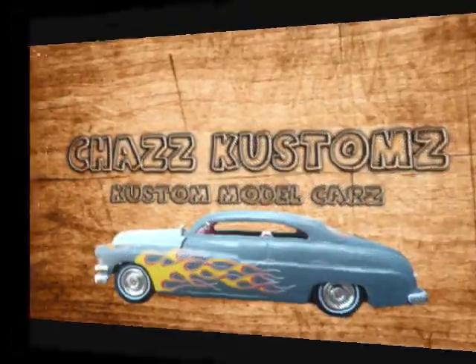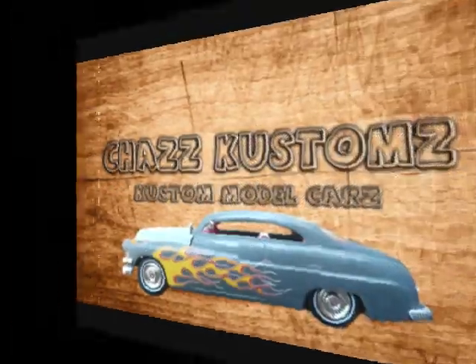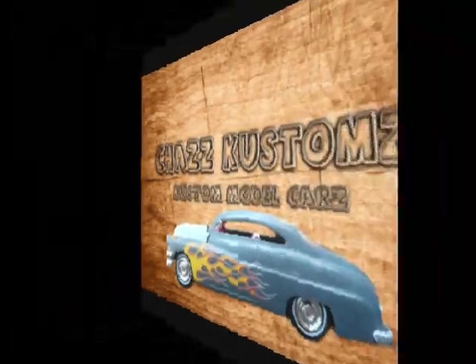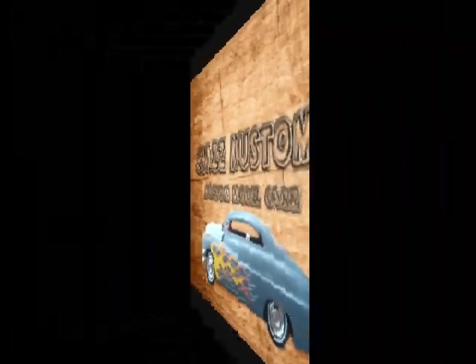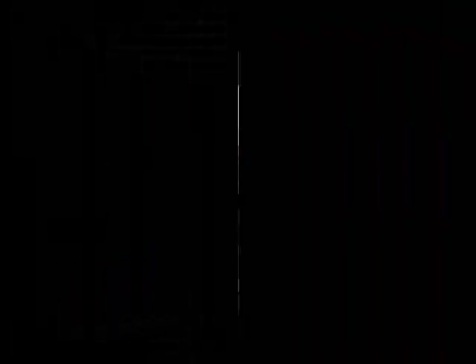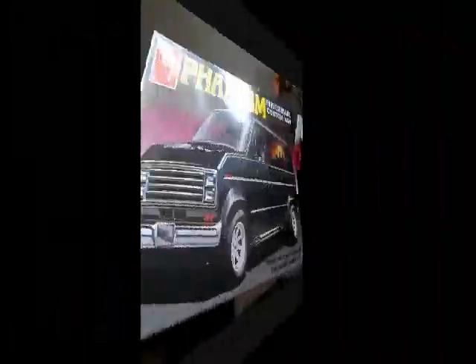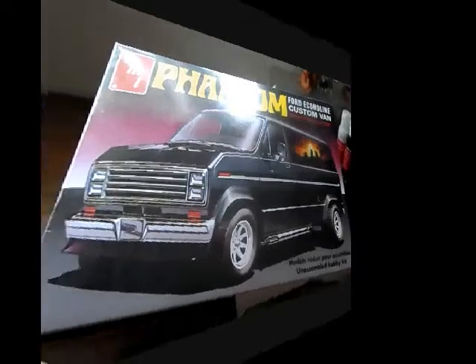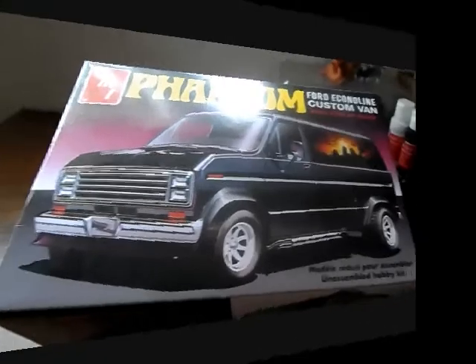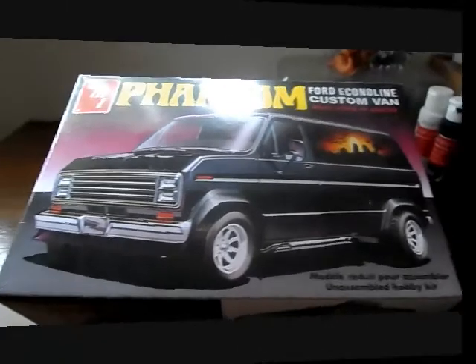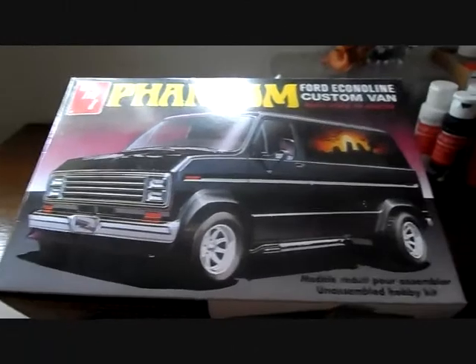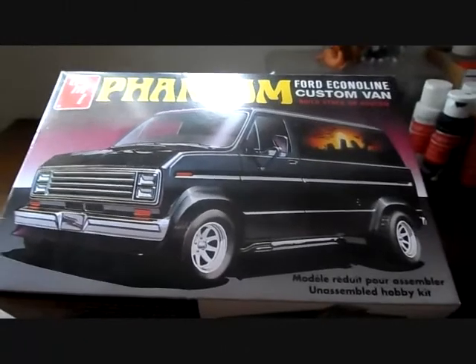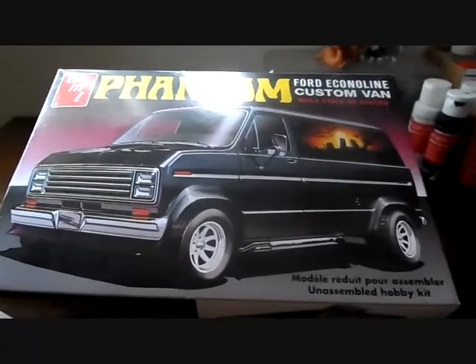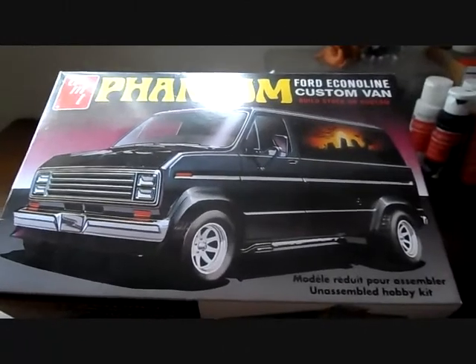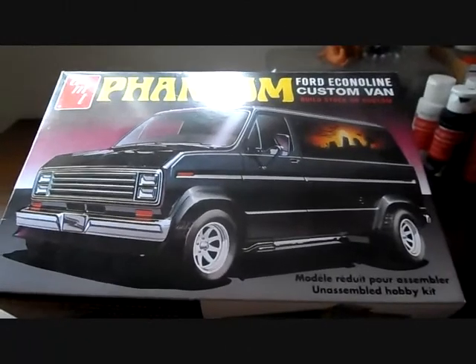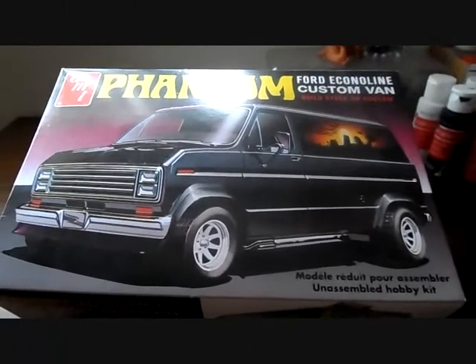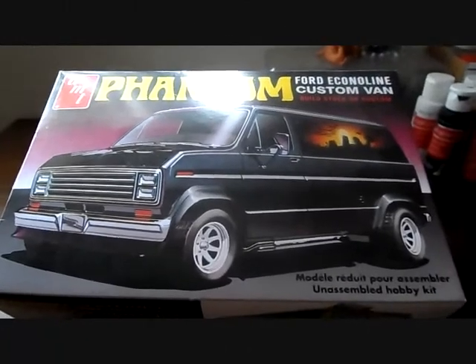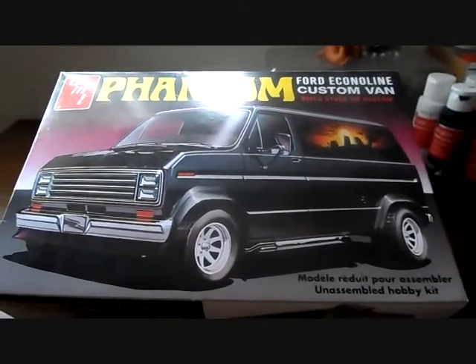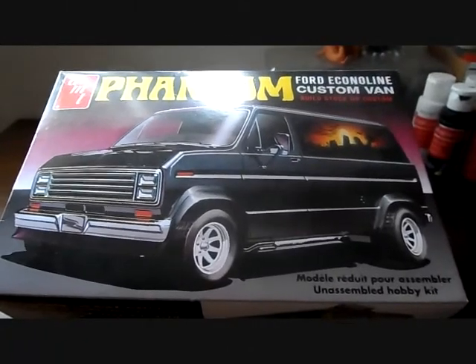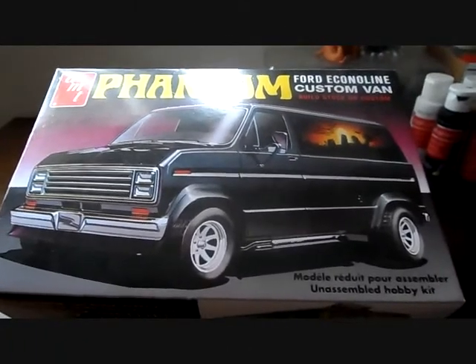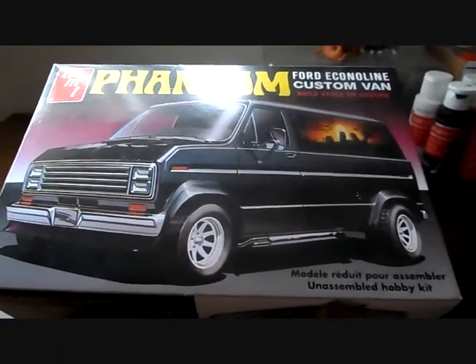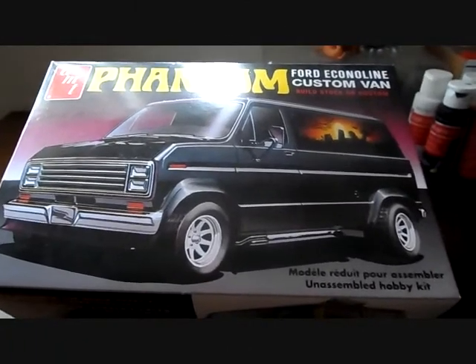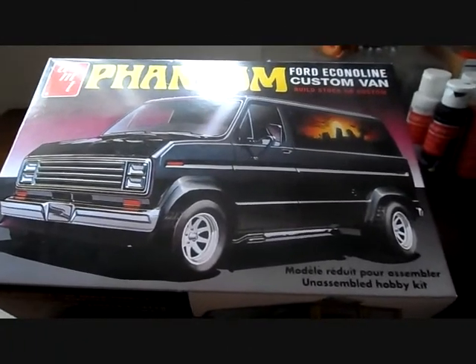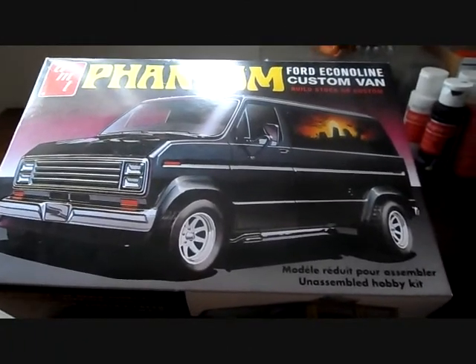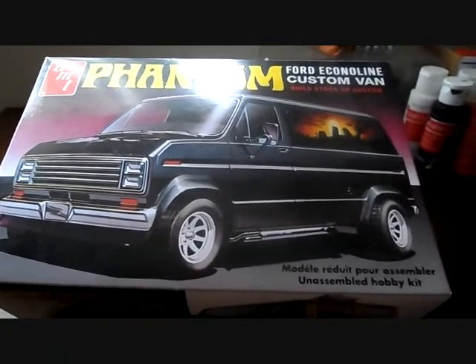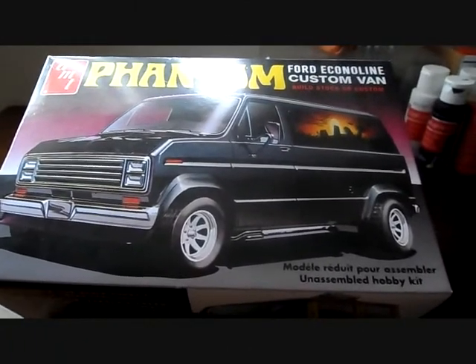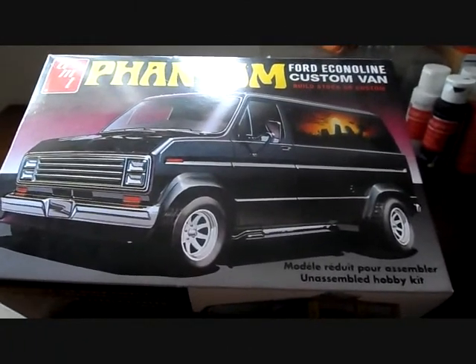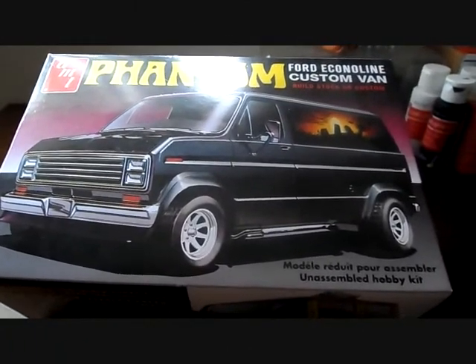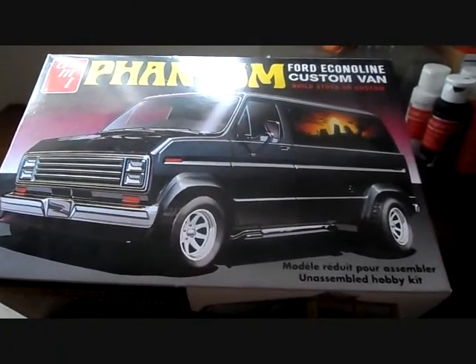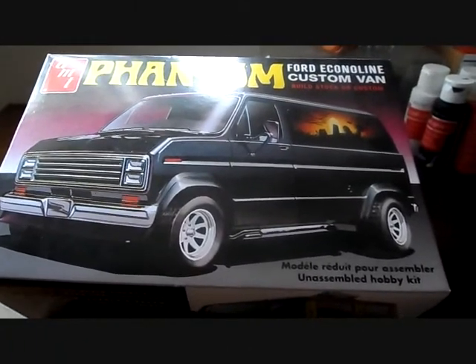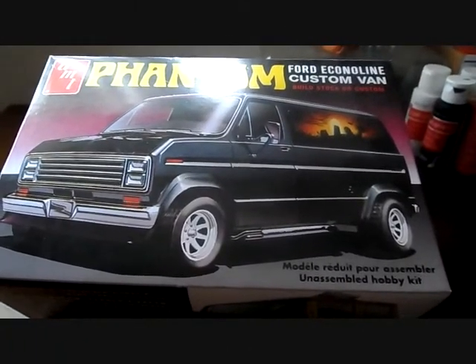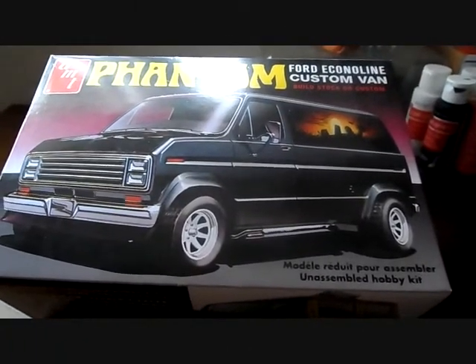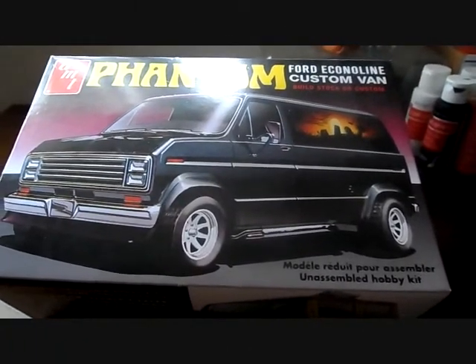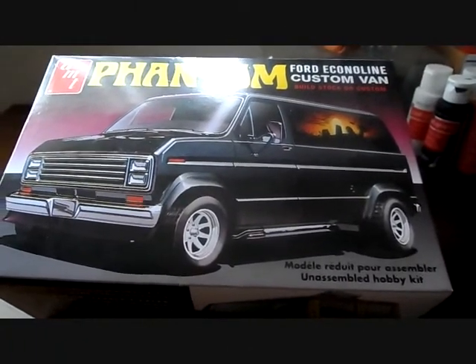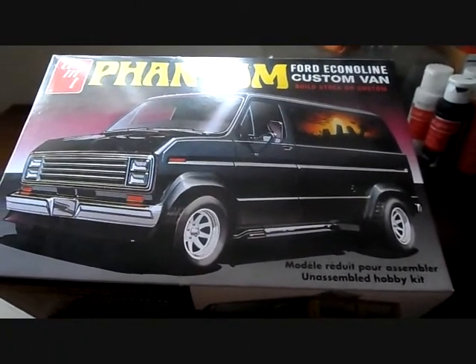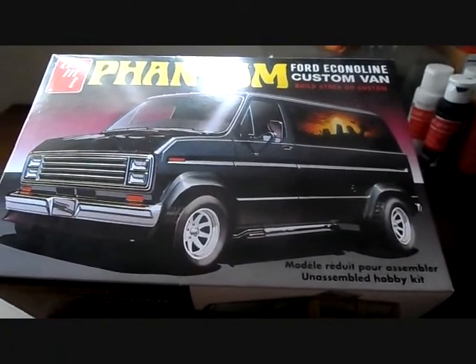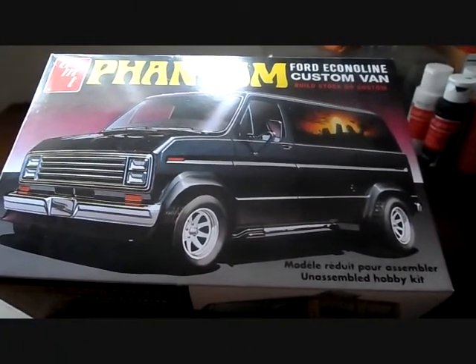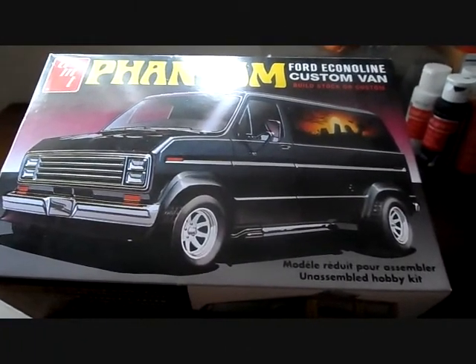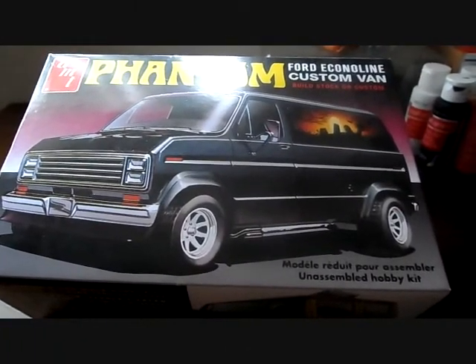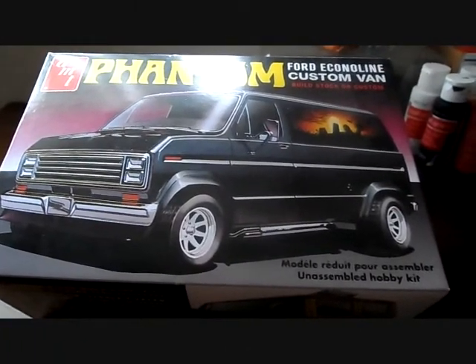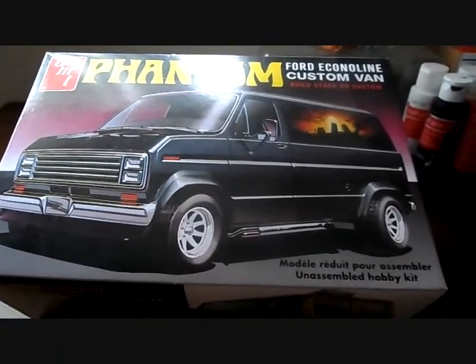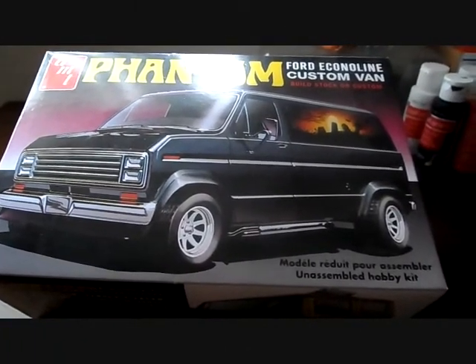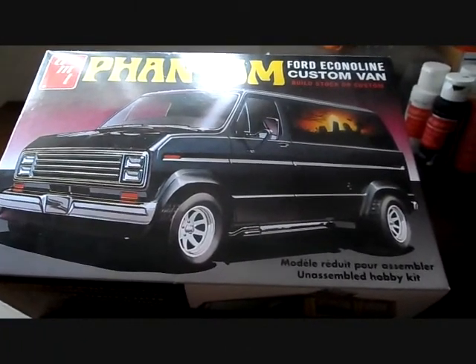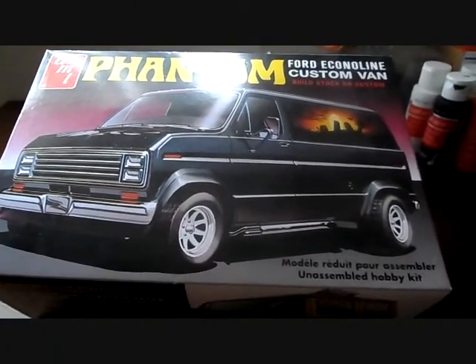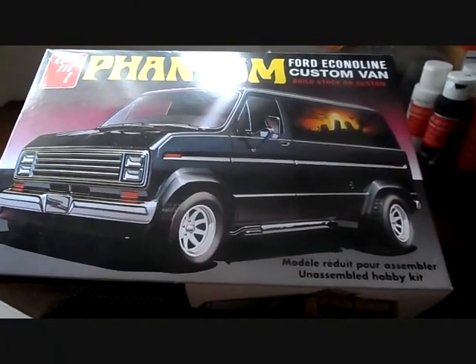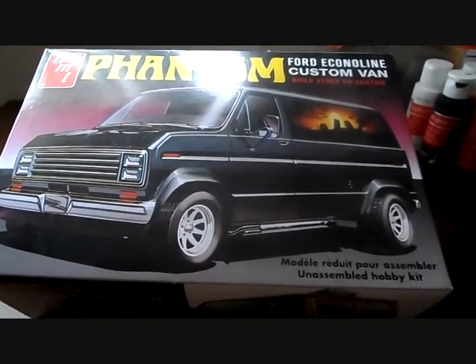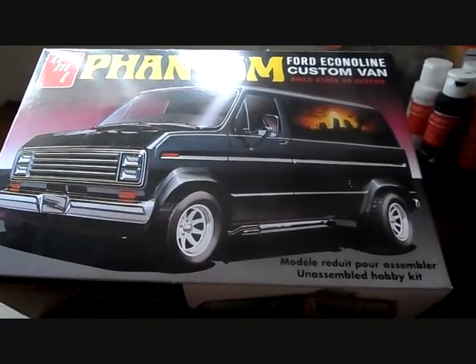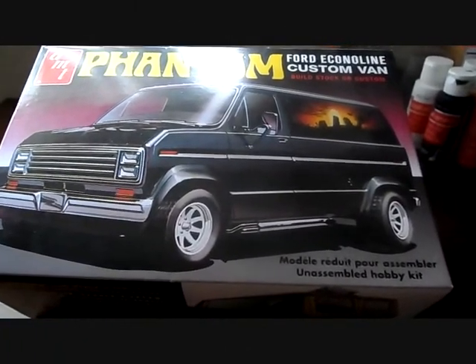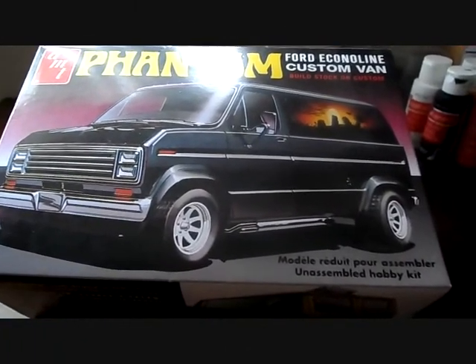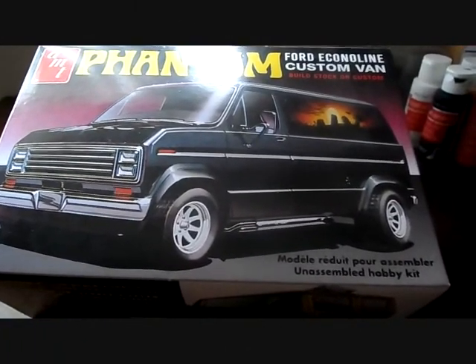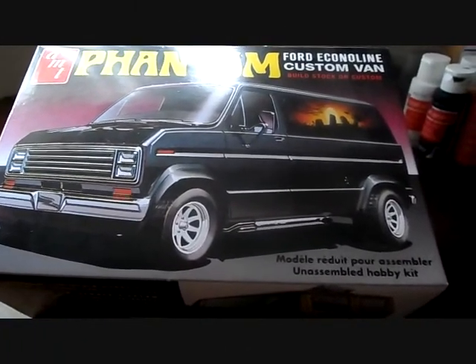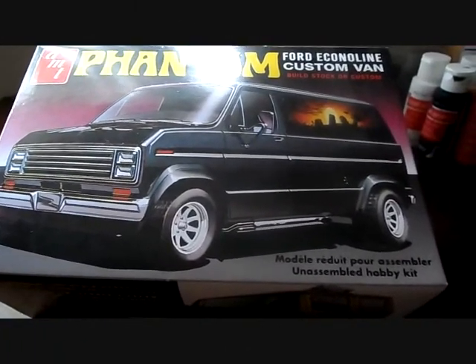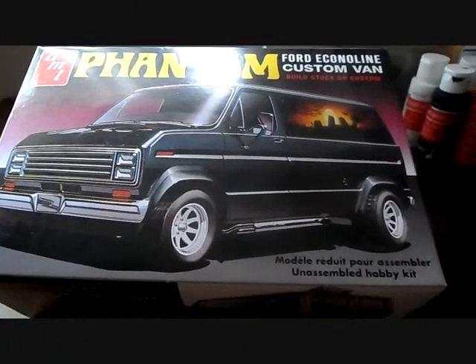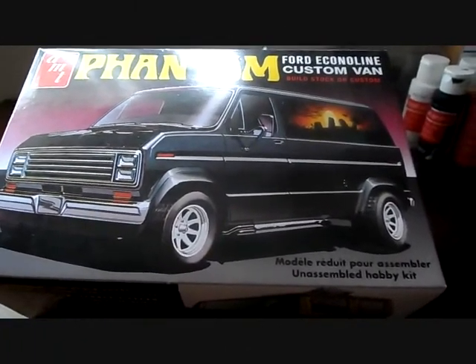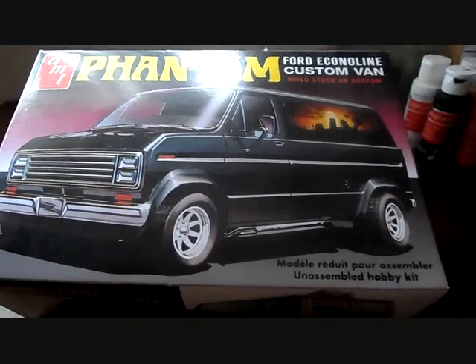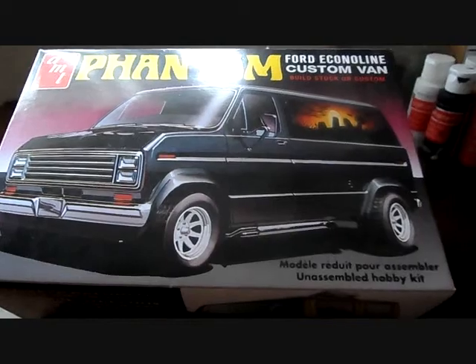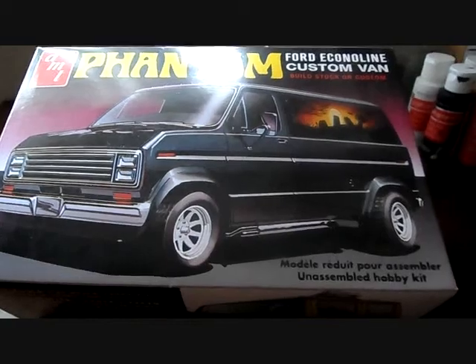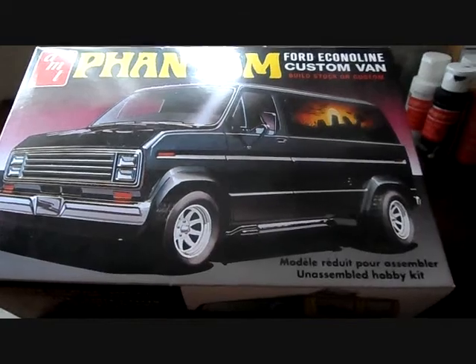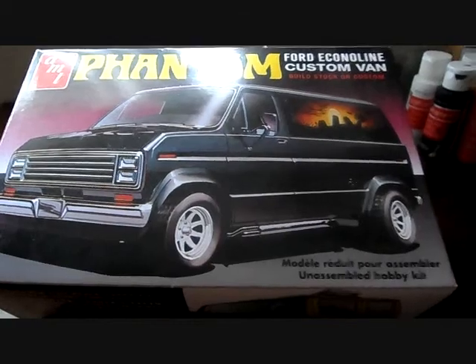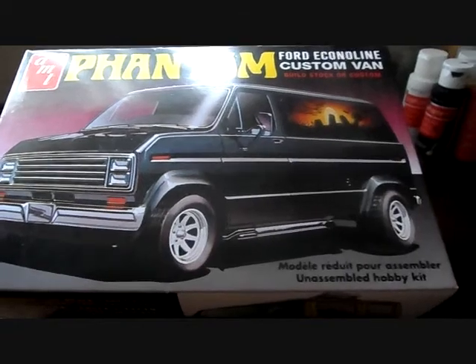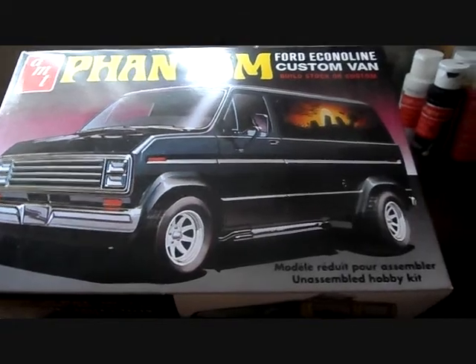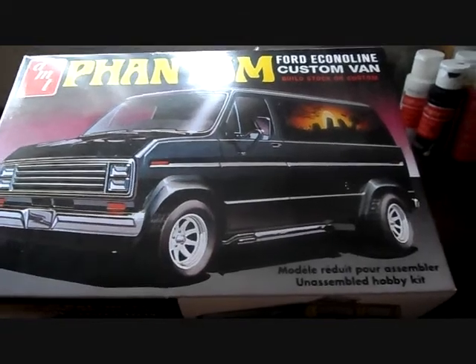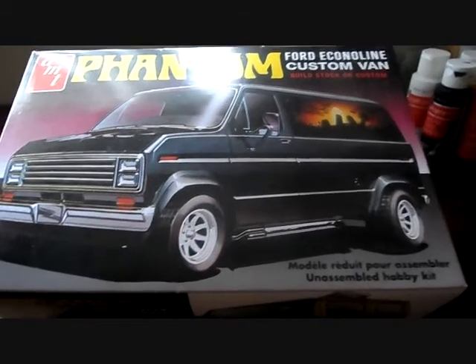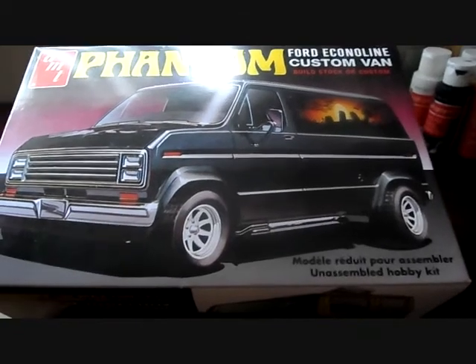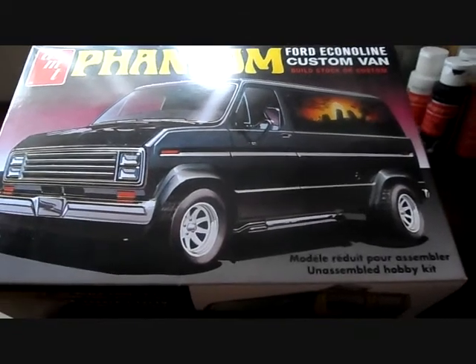What's up everybody, it's your boy Chaz Customs, Custom Model Cars. Big shout out to everybody and much props. Thank you all for your comments and your messages.